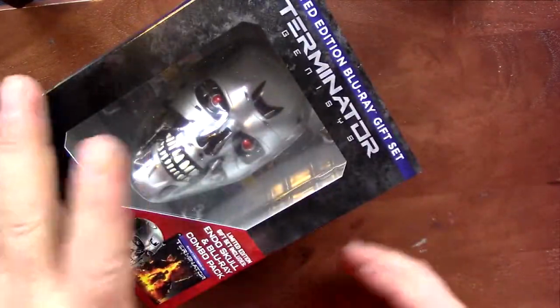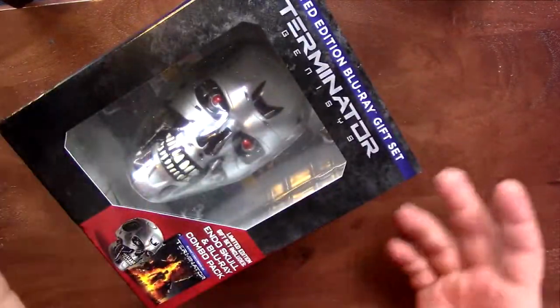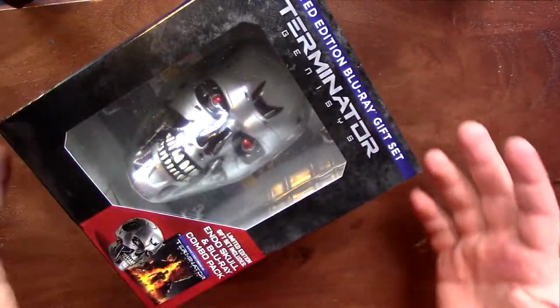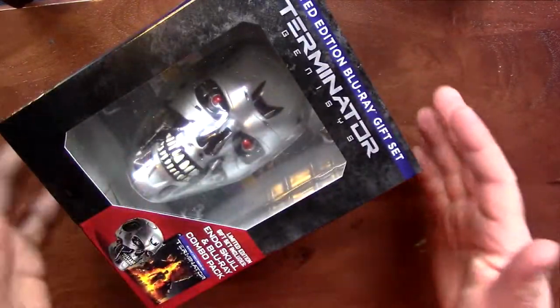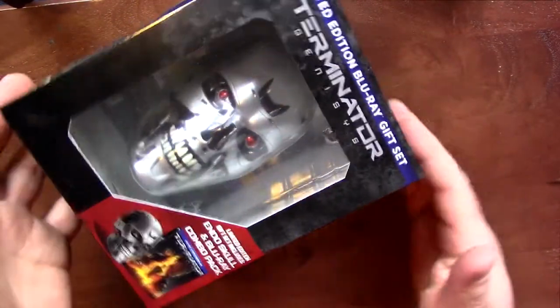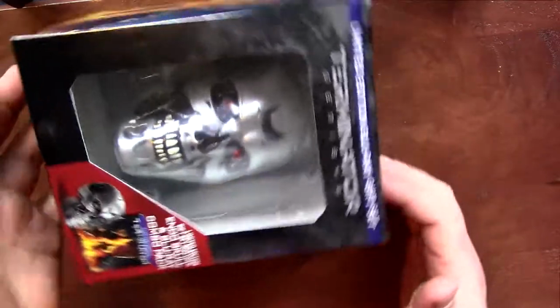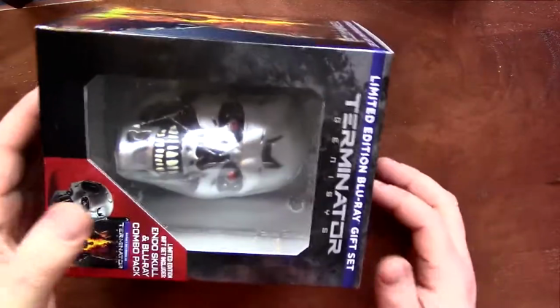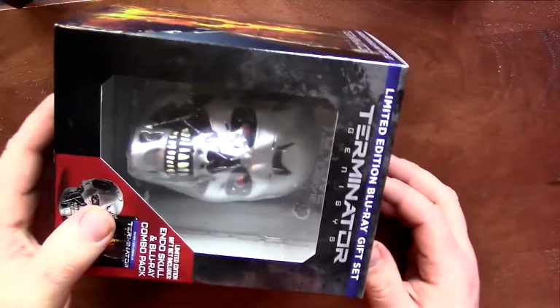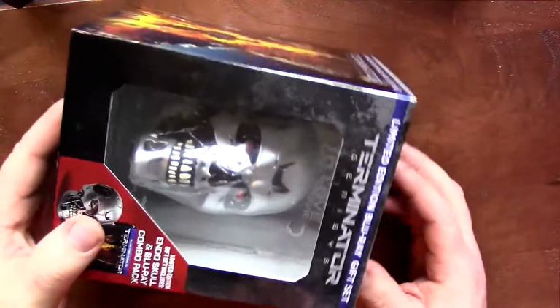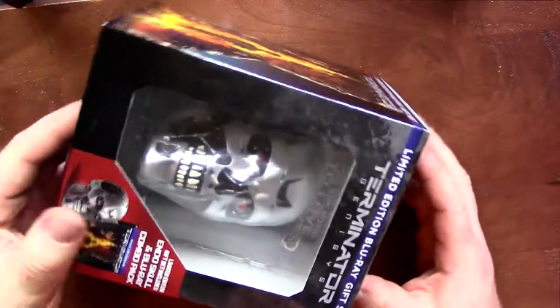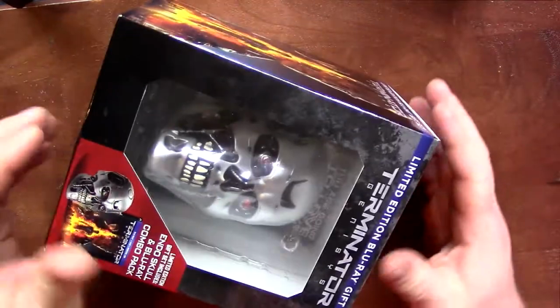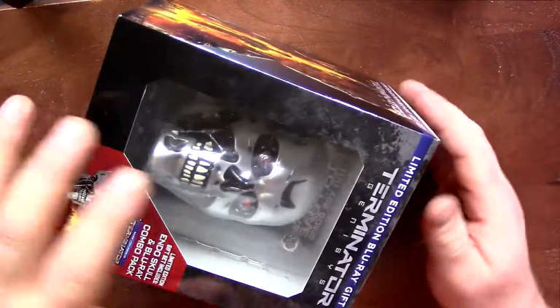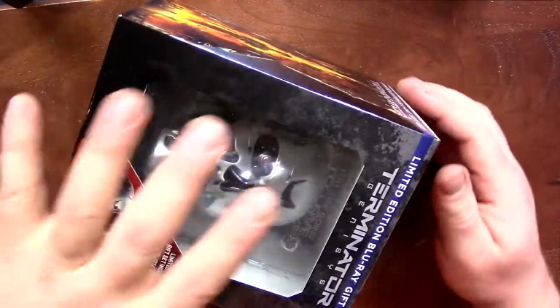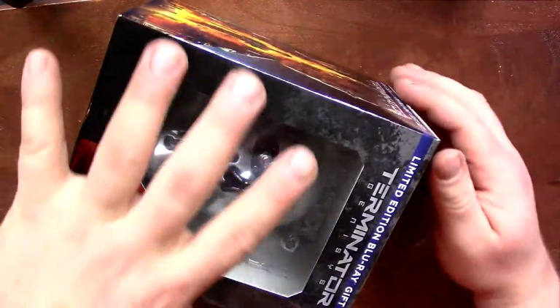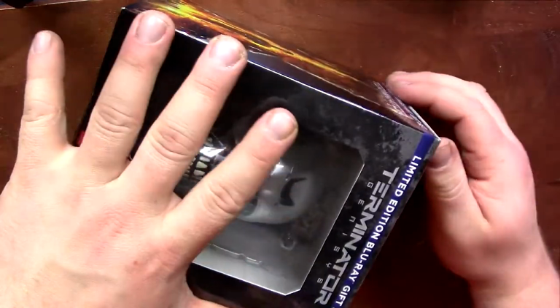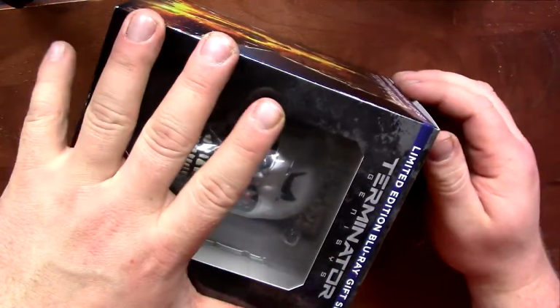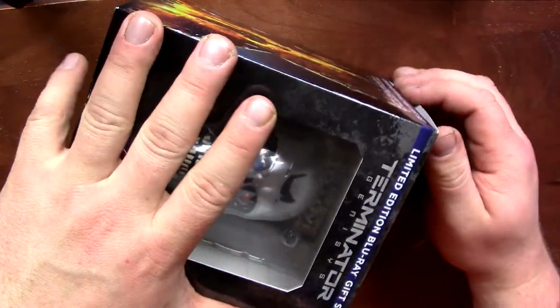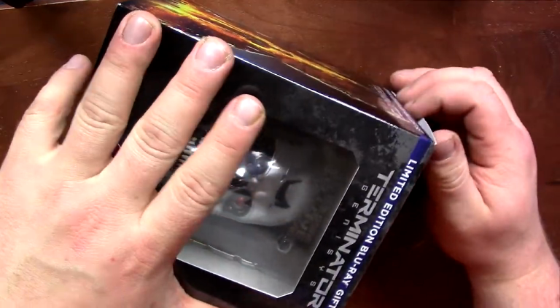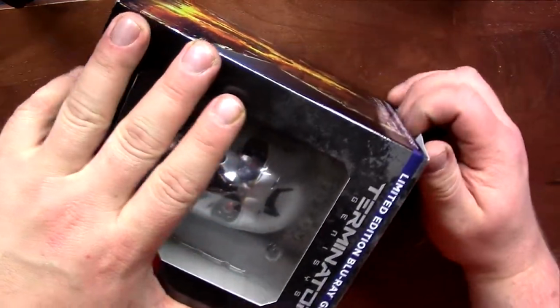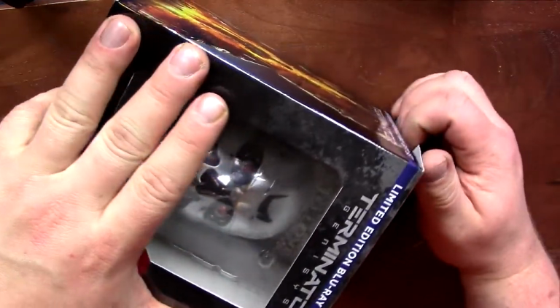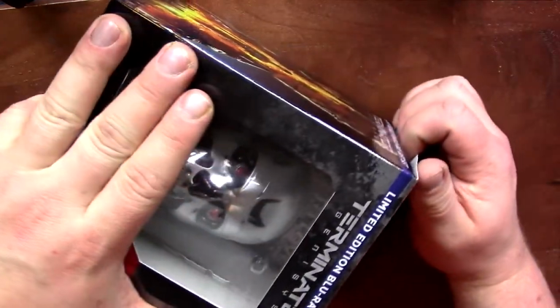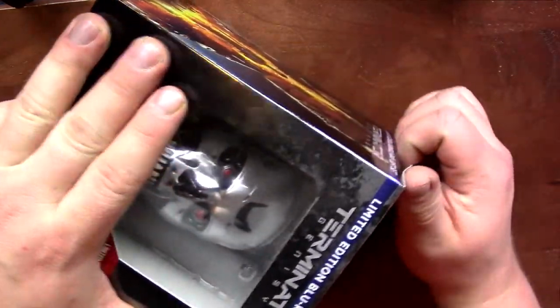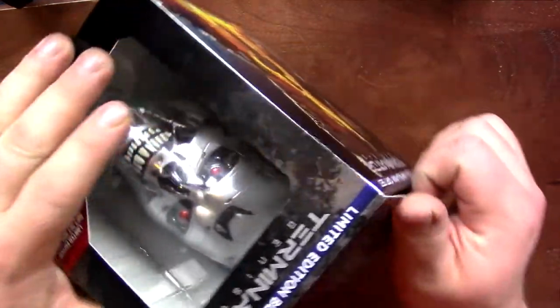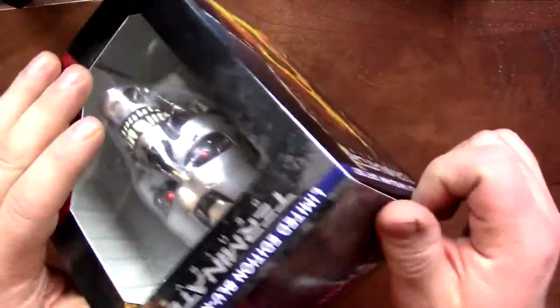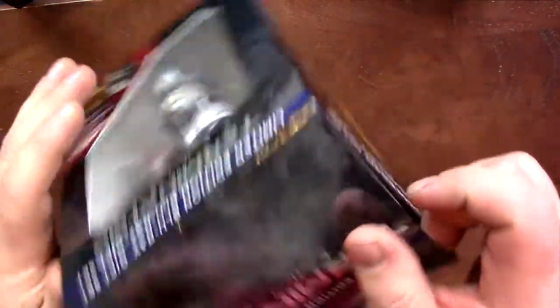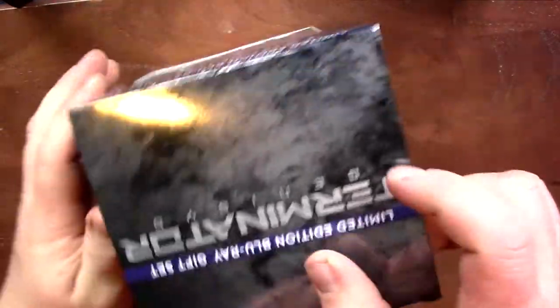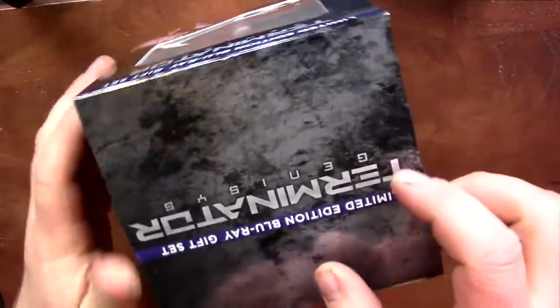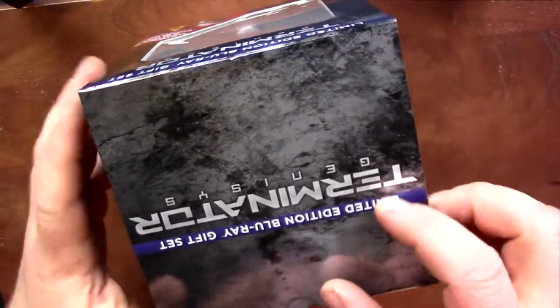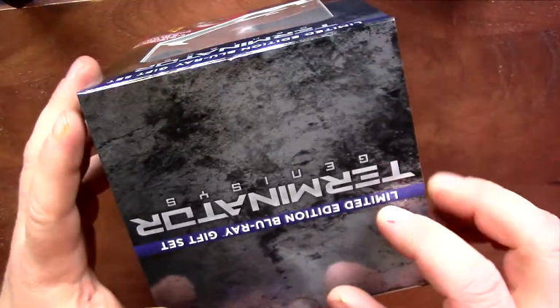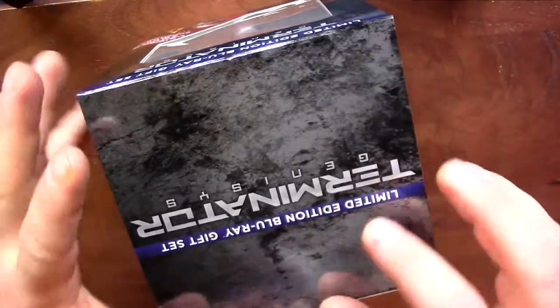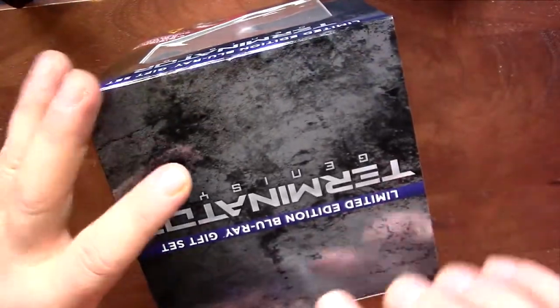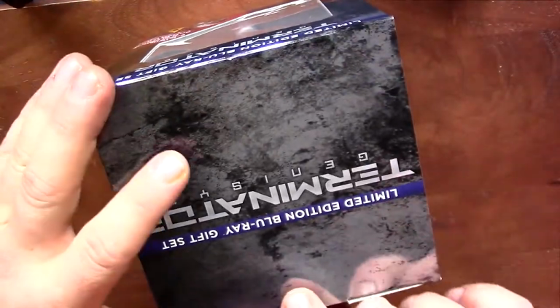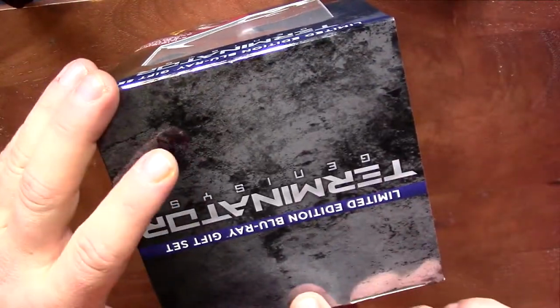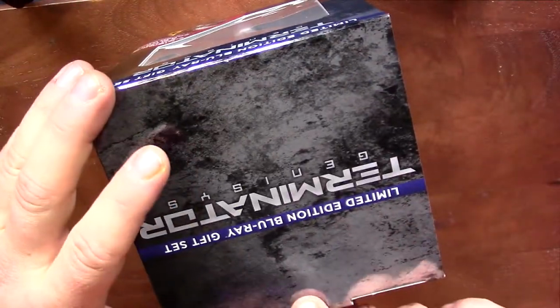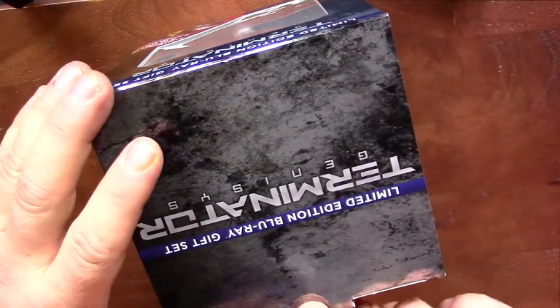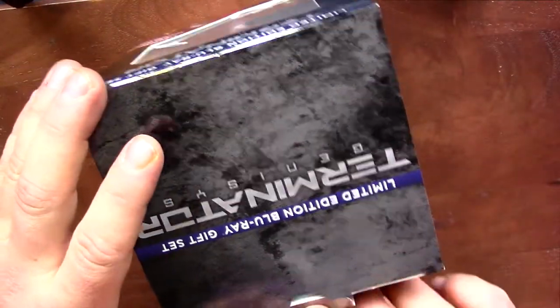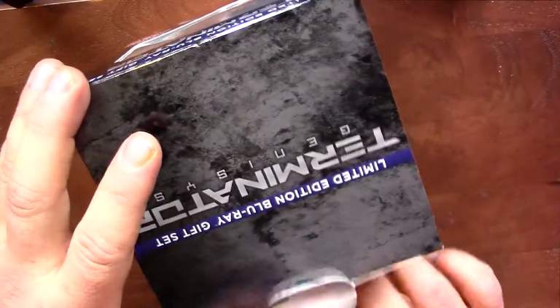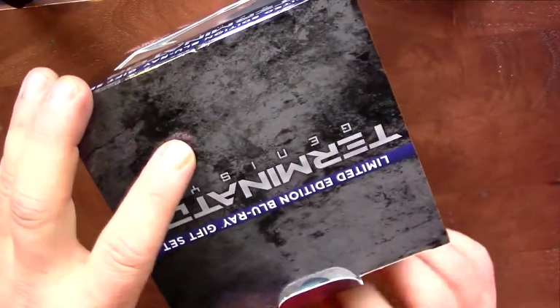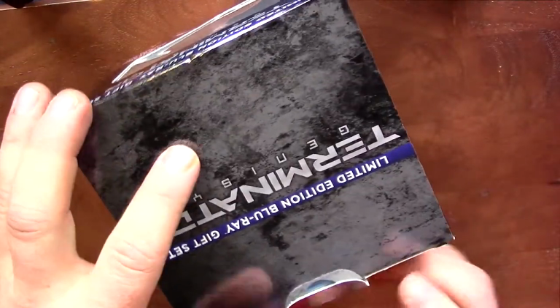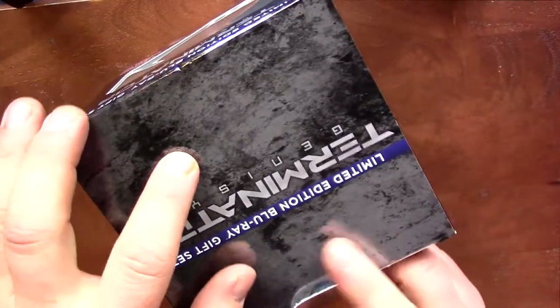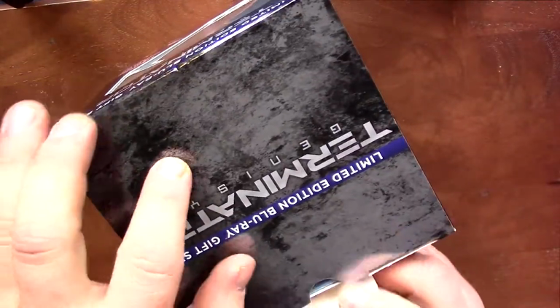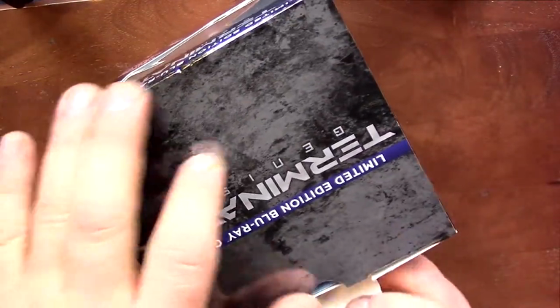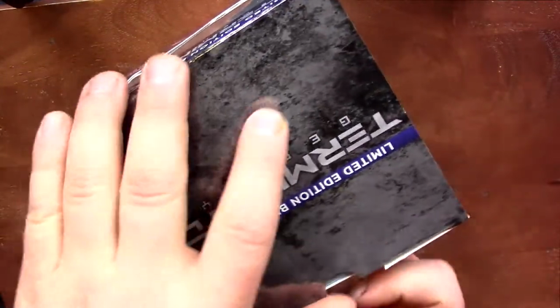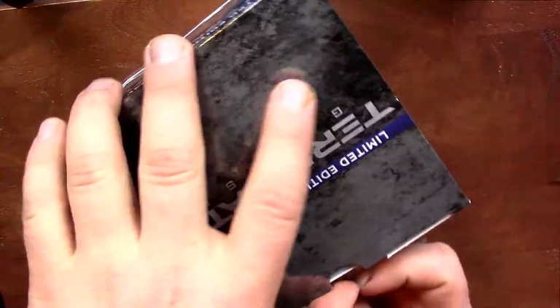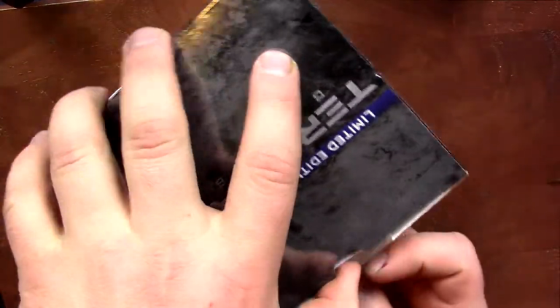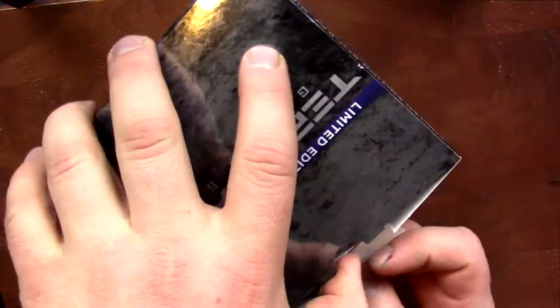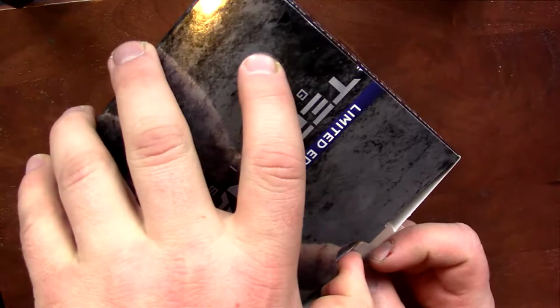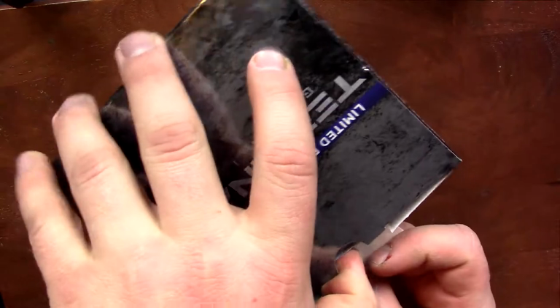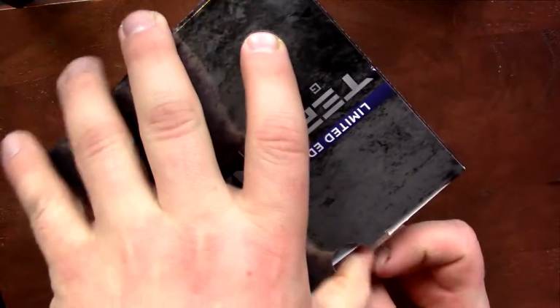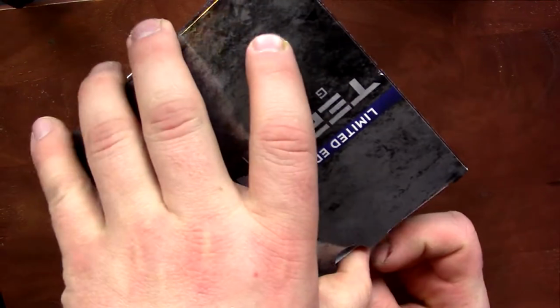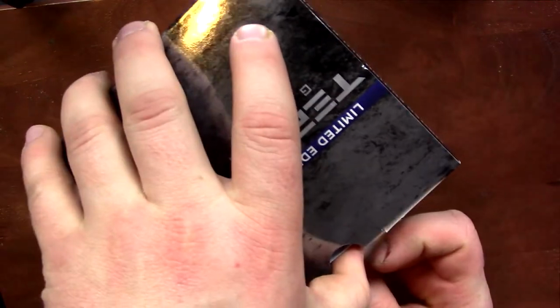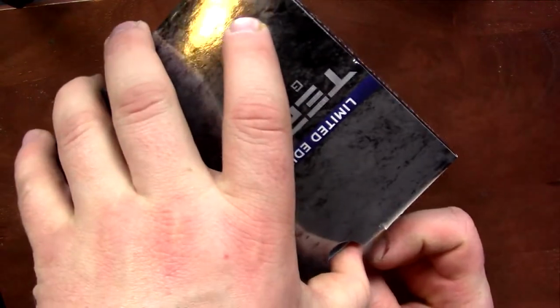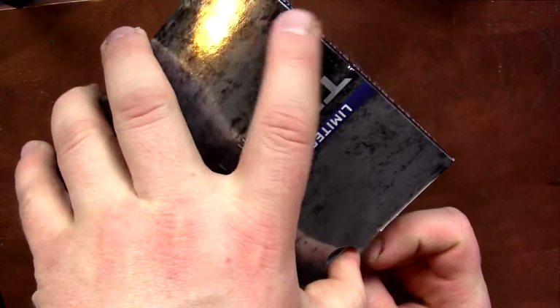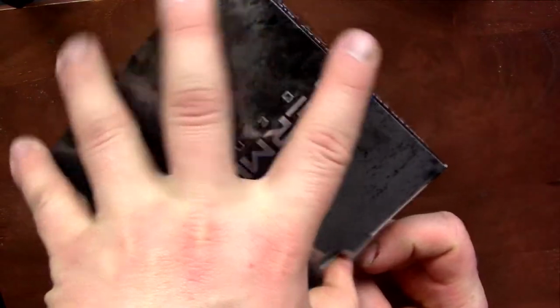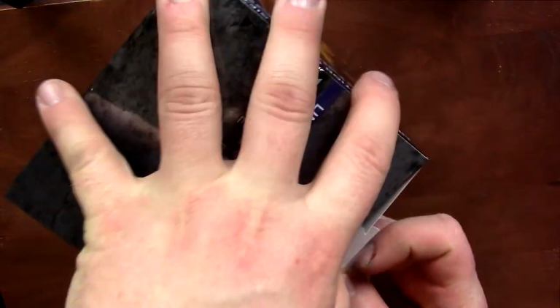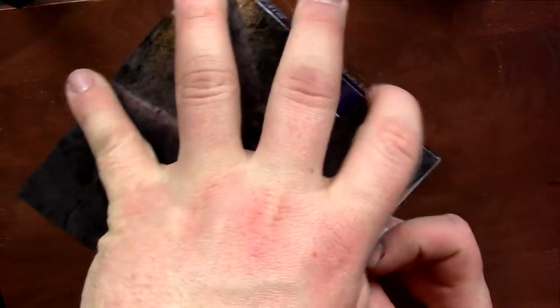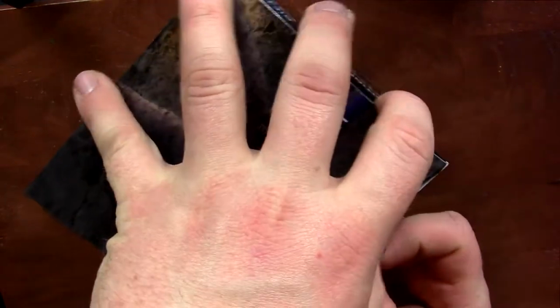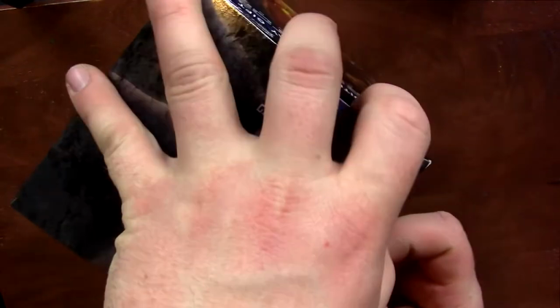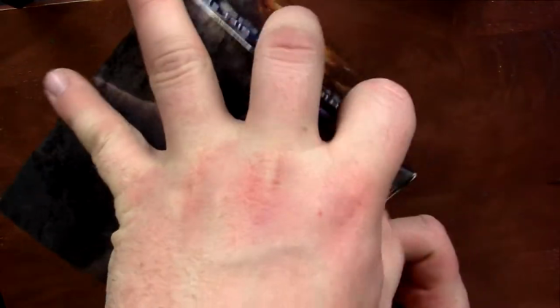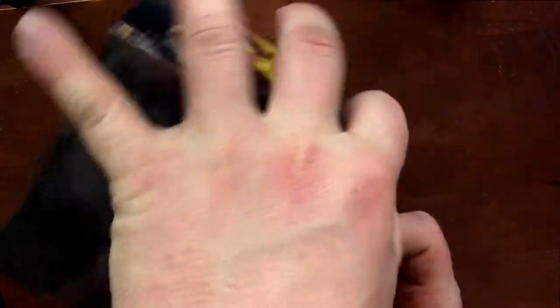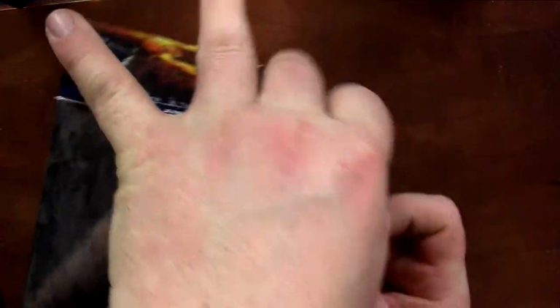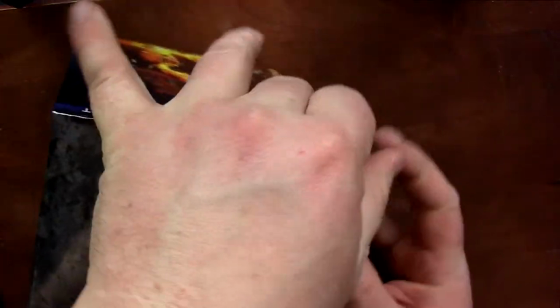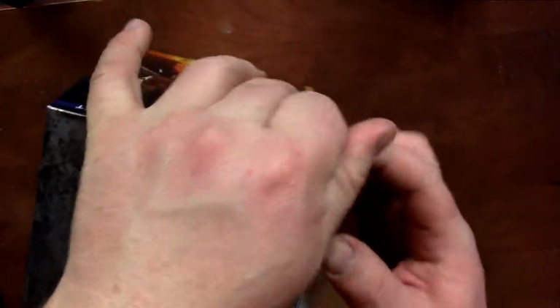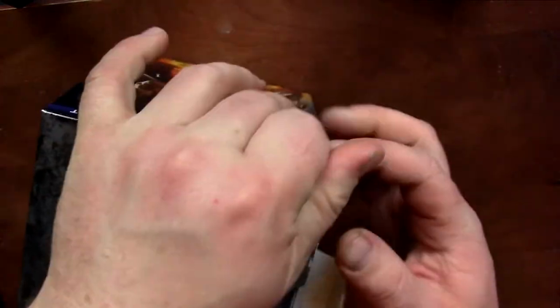This thing was like $40 or something at normal price. Then I would say, yeah, it's probably not worth it. So let's open it up and check it out.